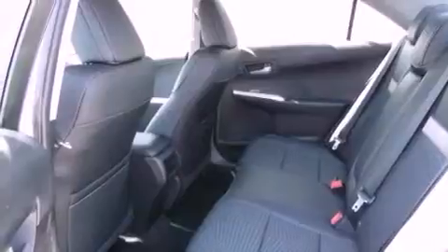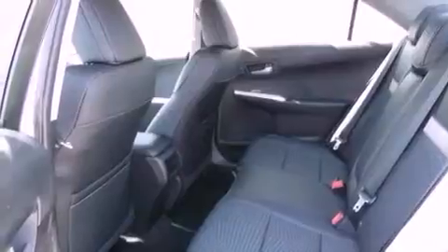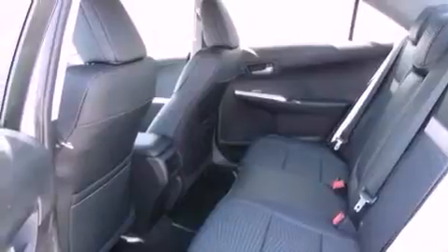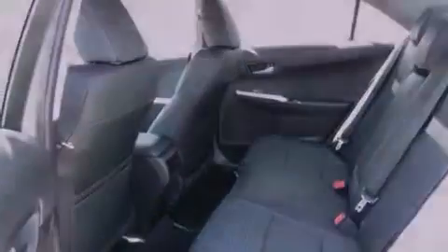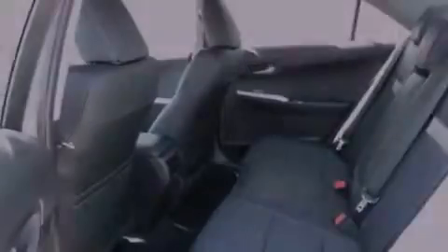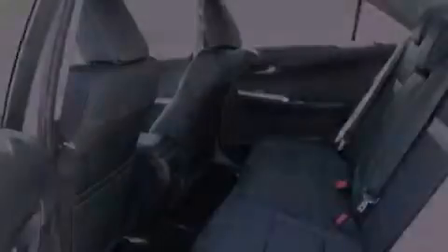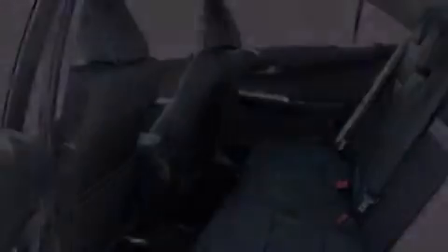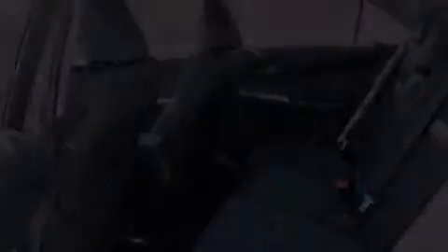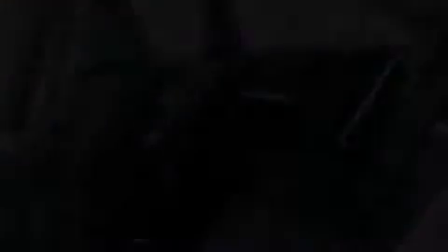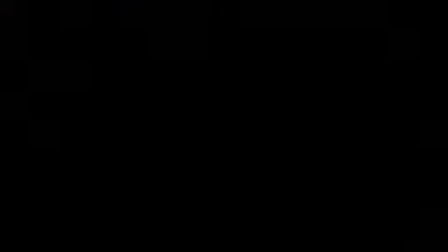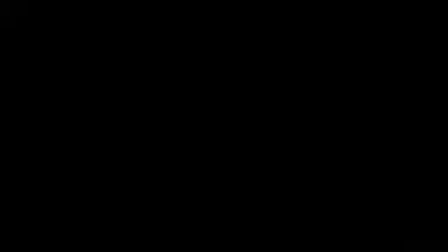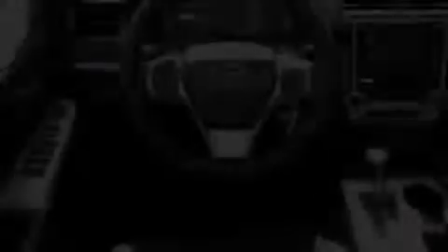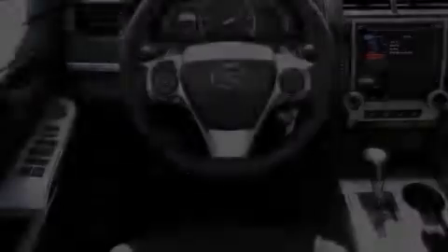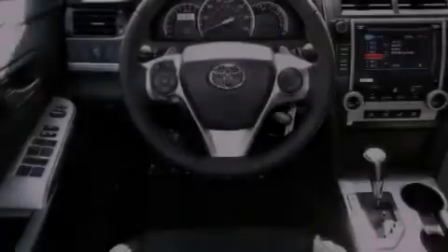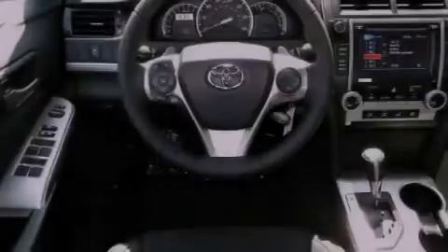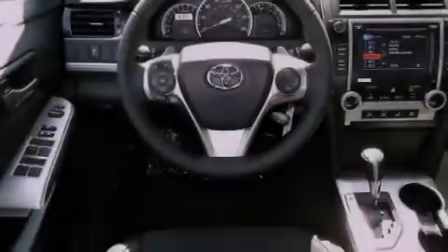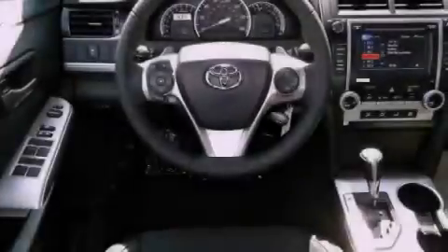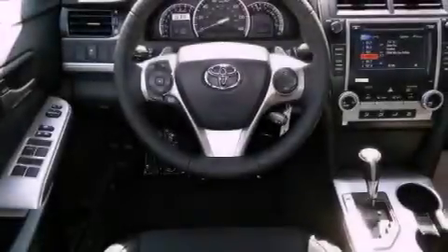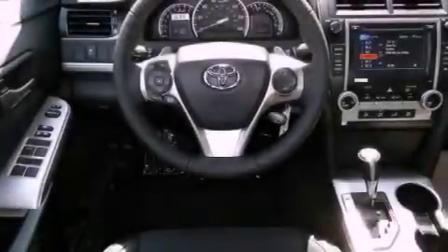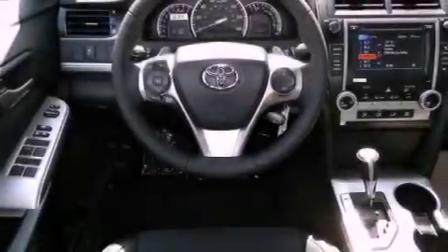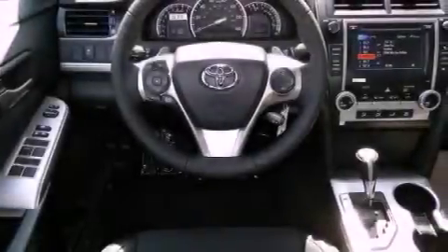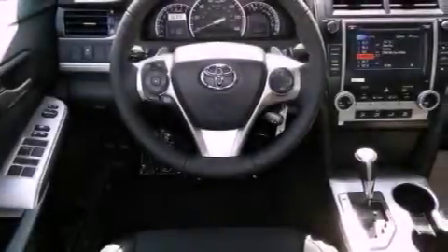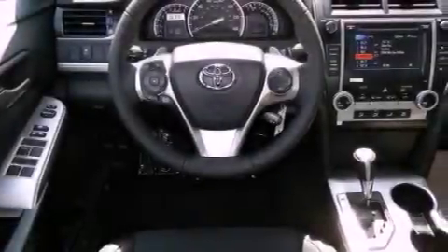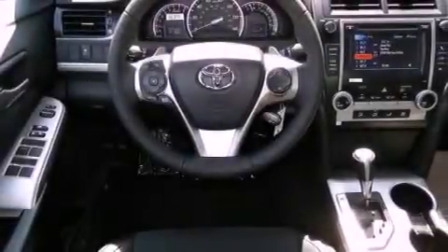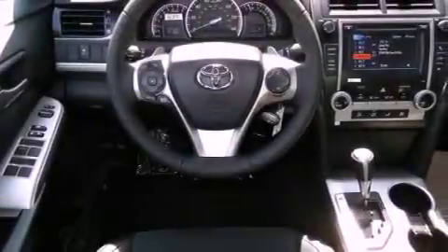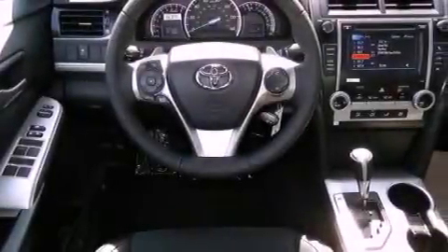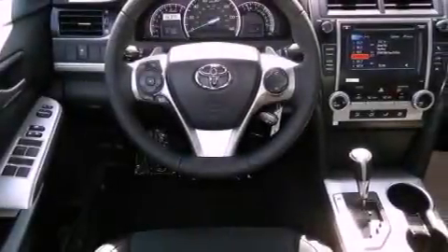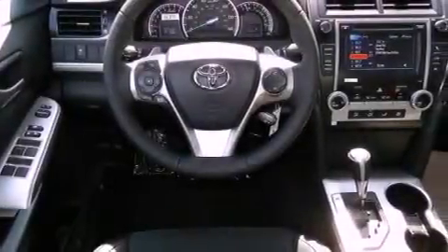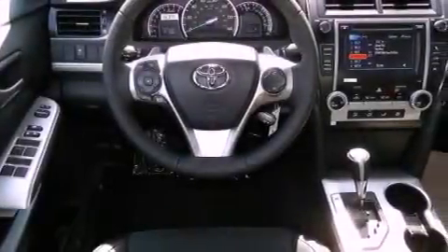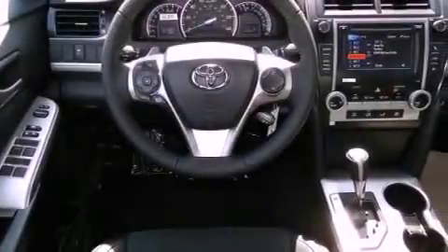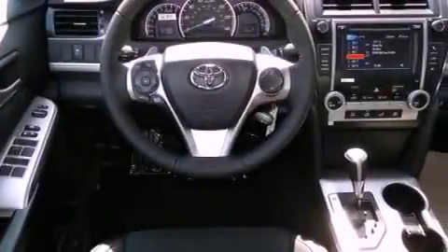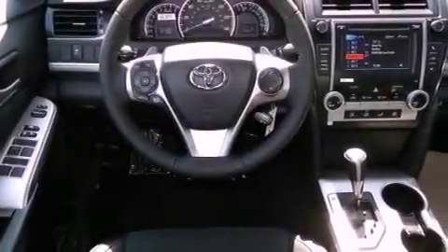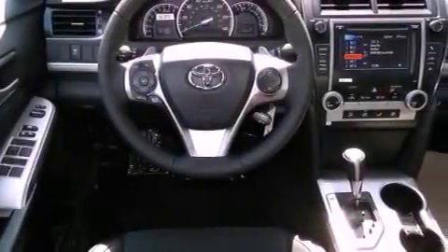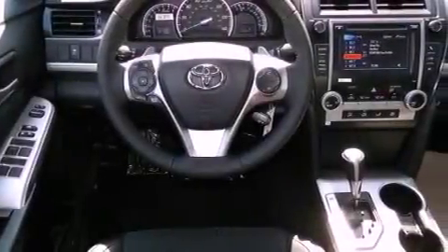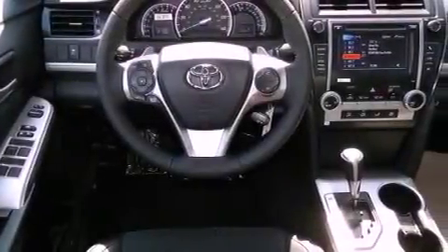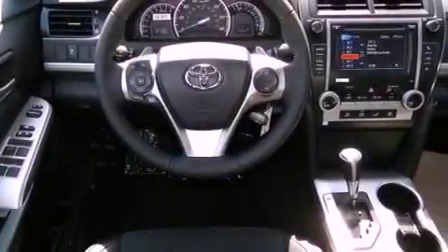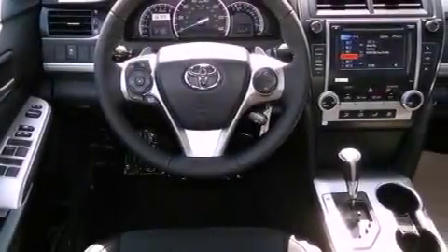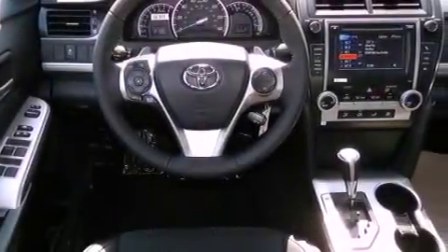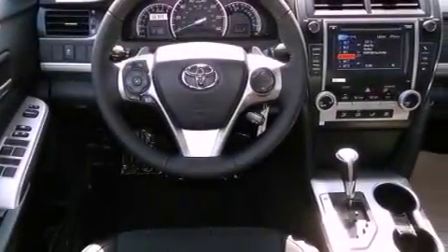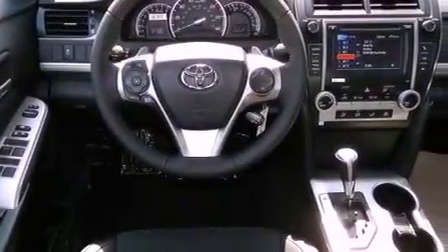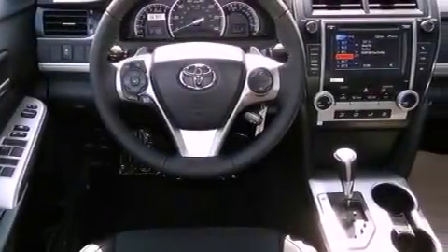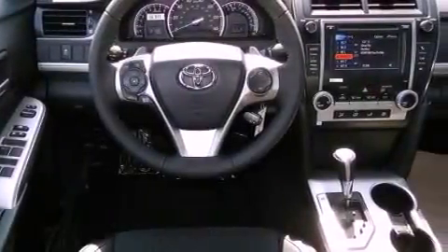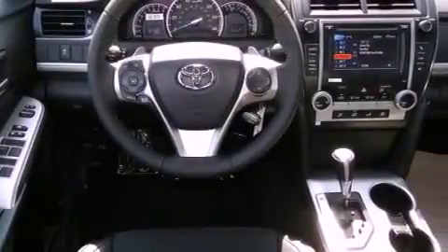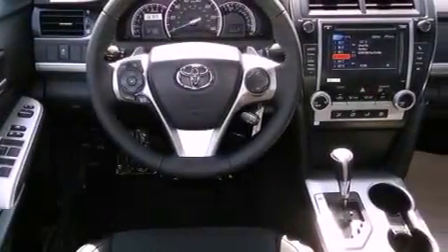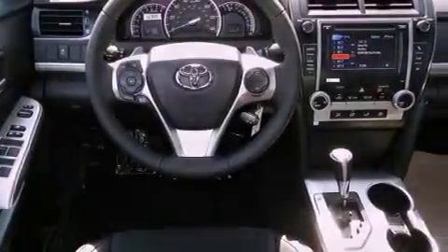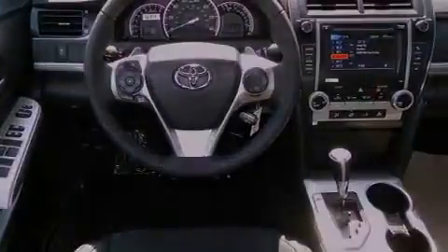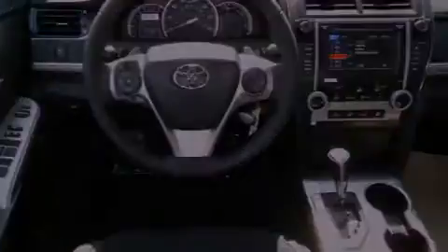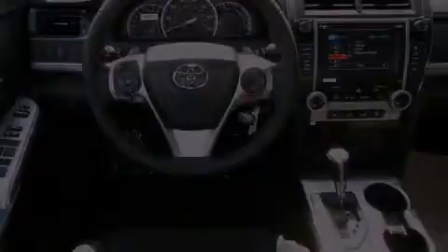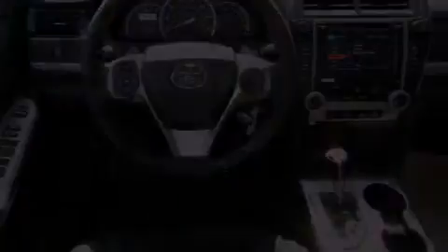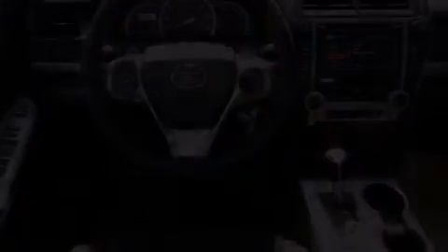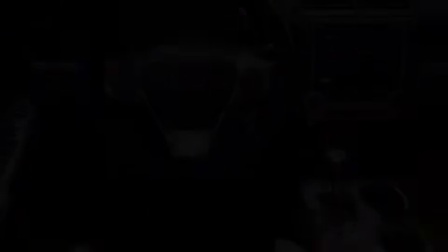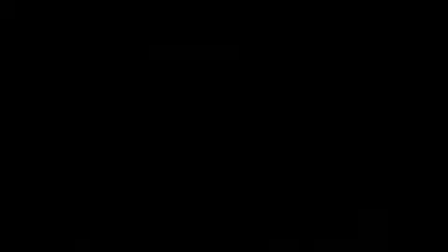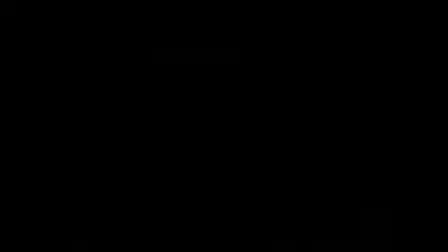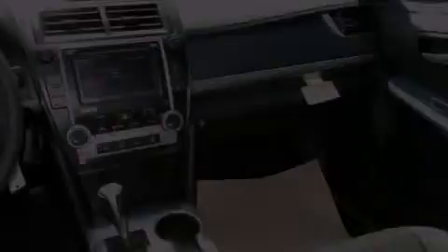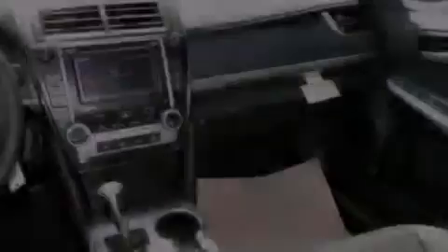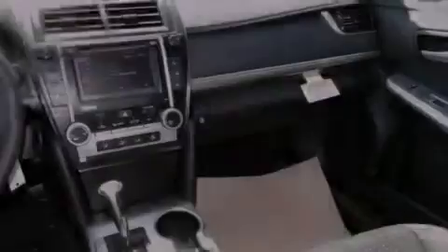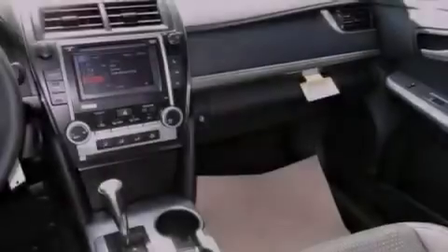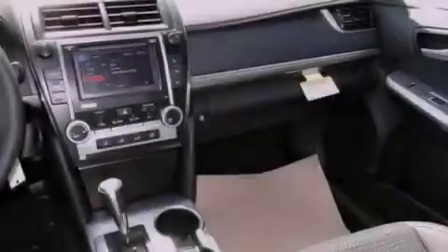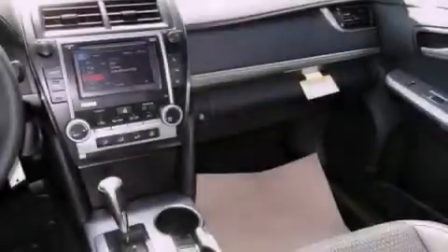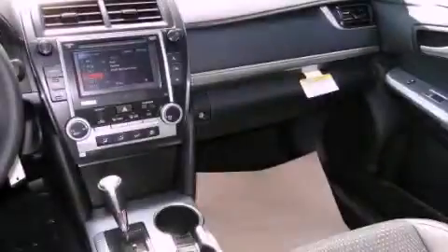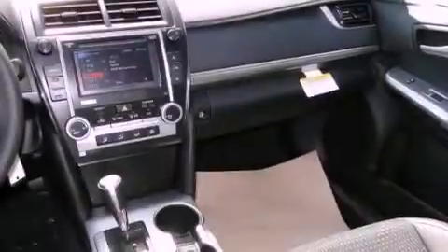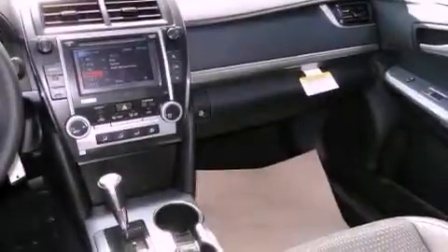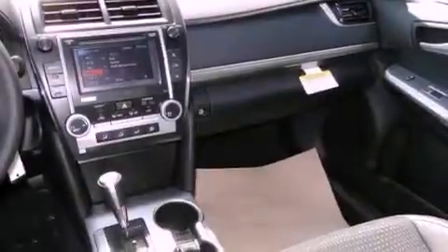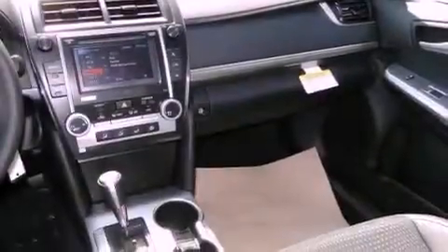Side curtain airbags, rear seat child-proof door locks, a keyless entry system, and an anti-theft protection system.